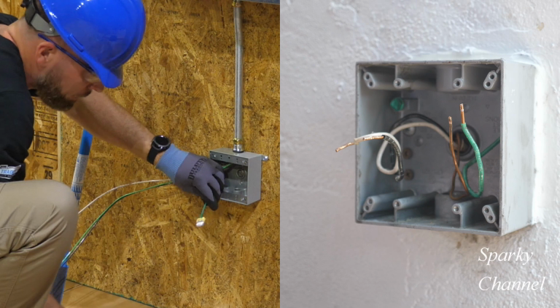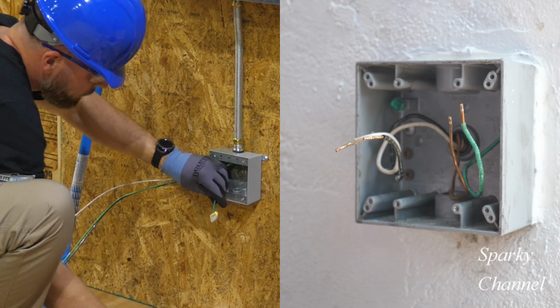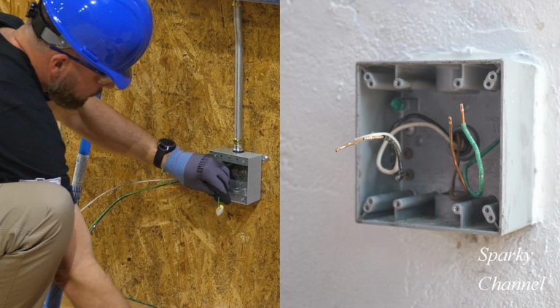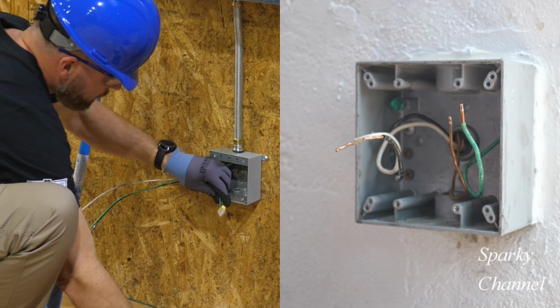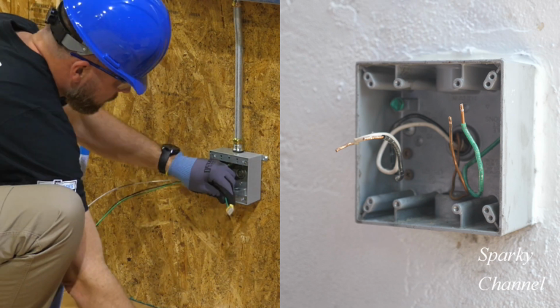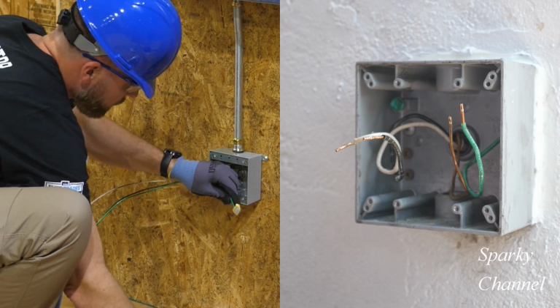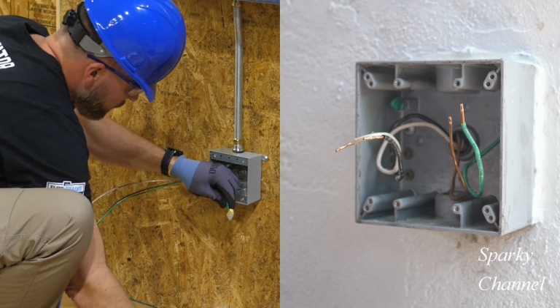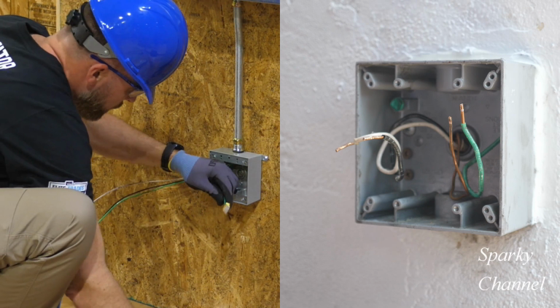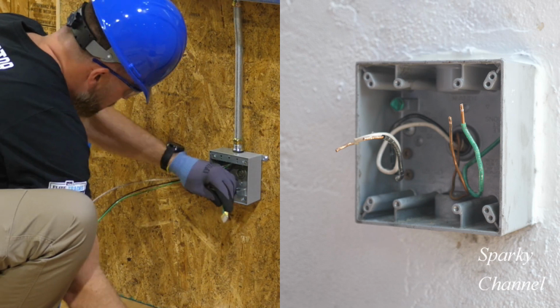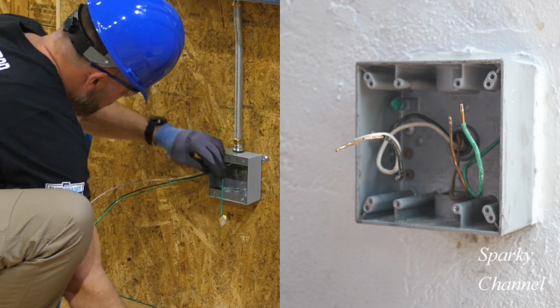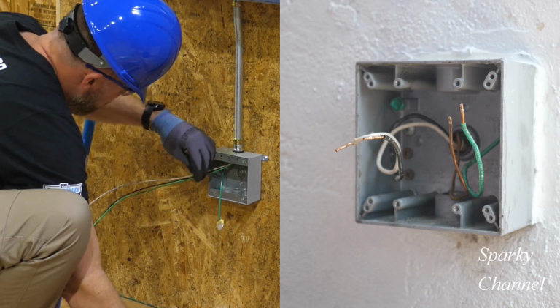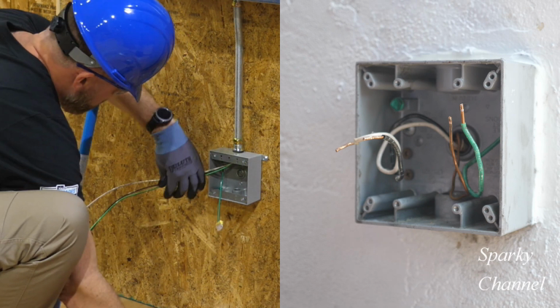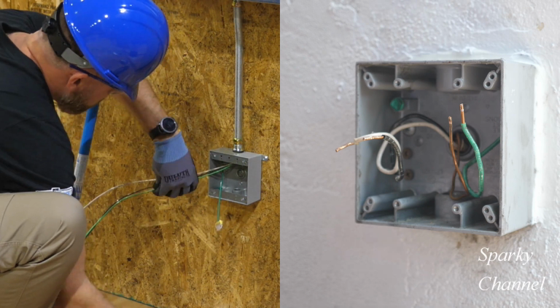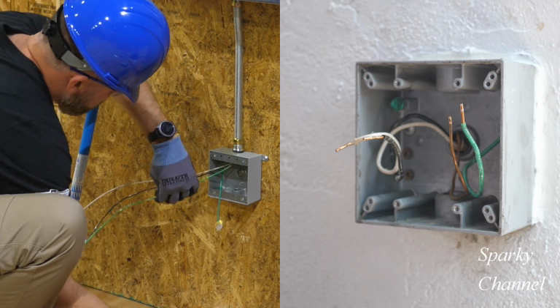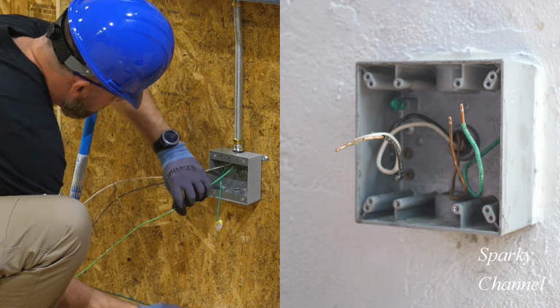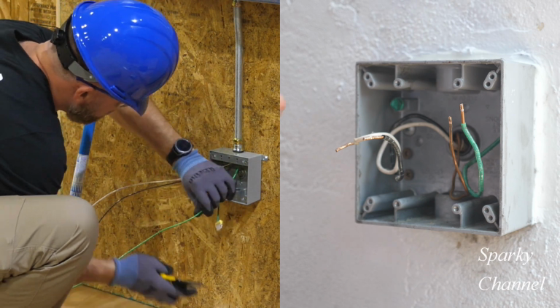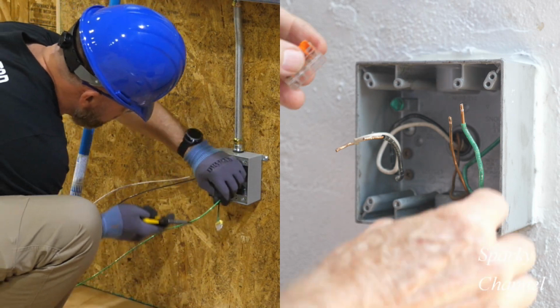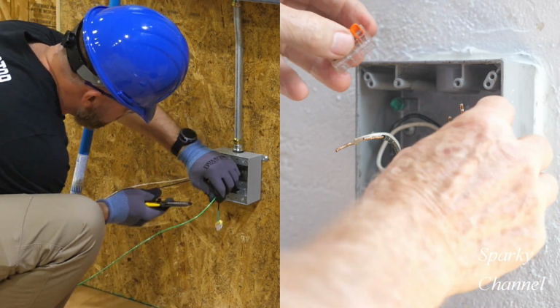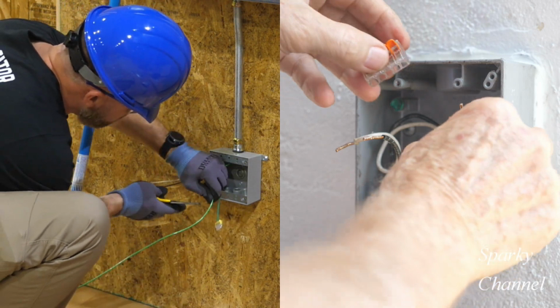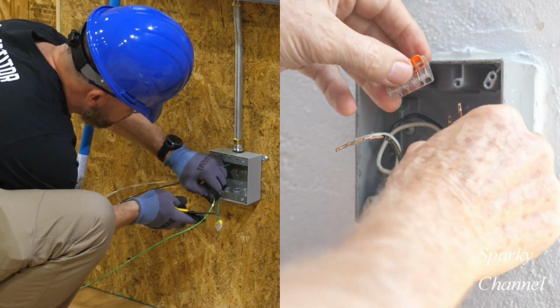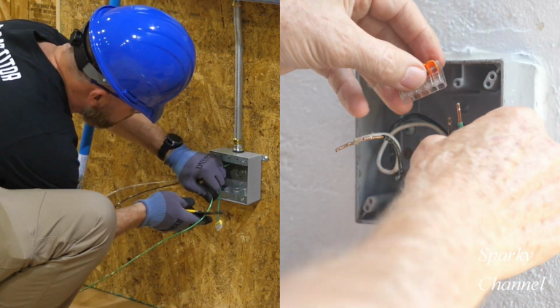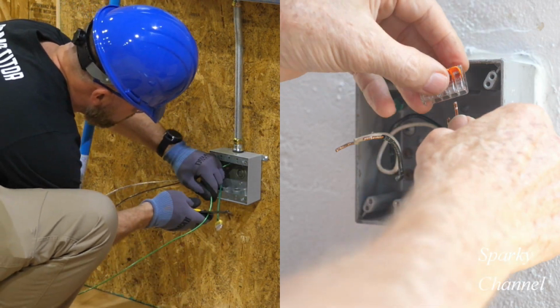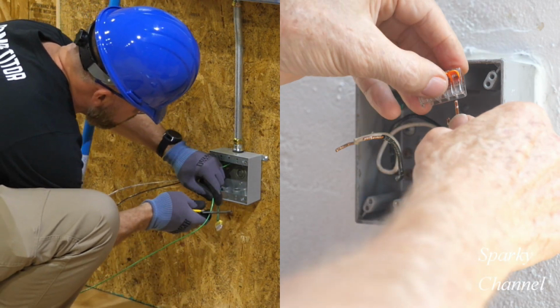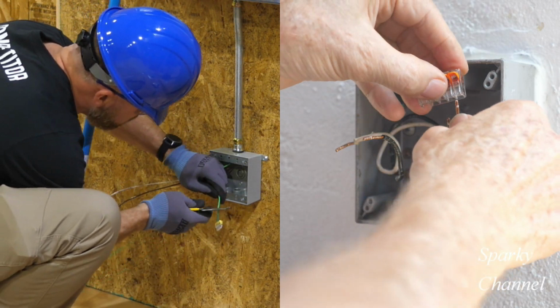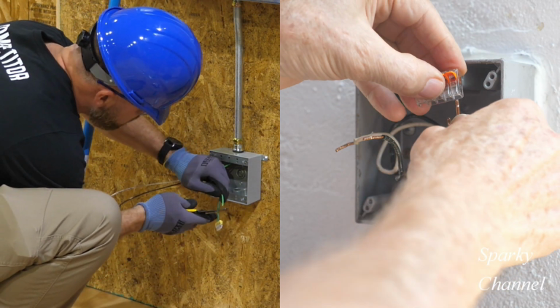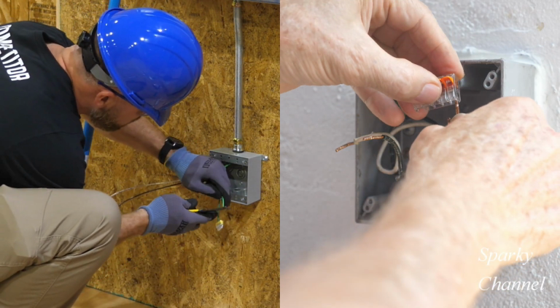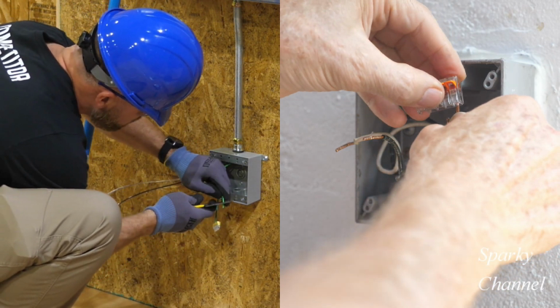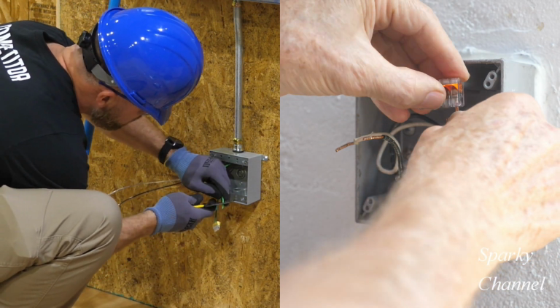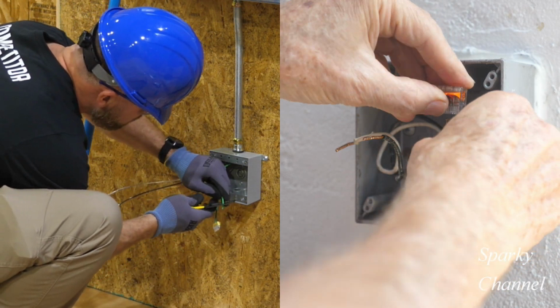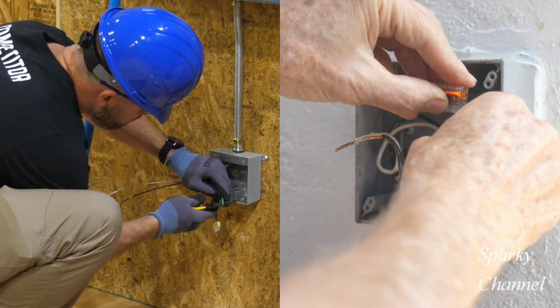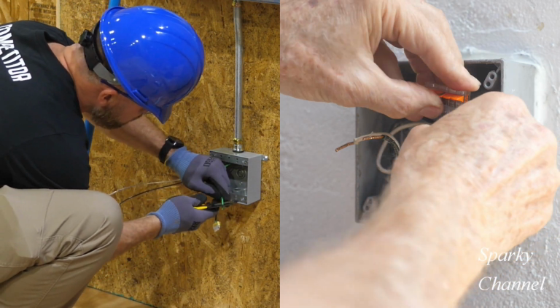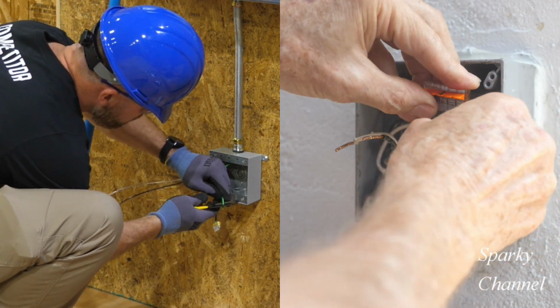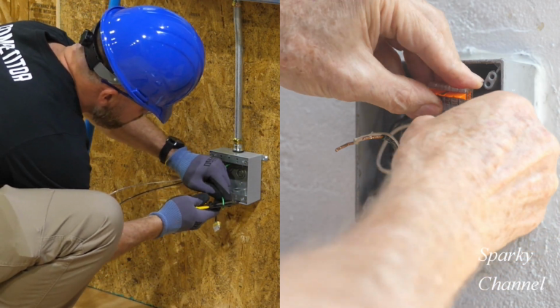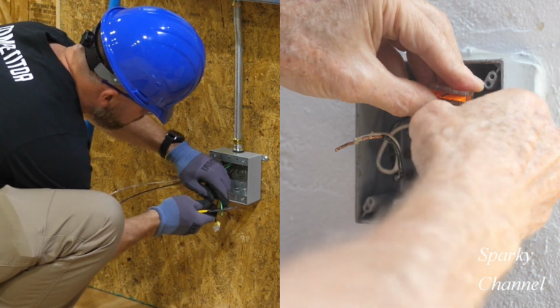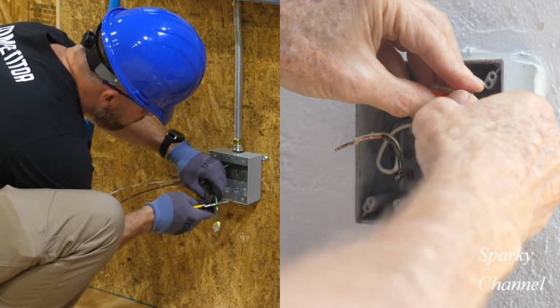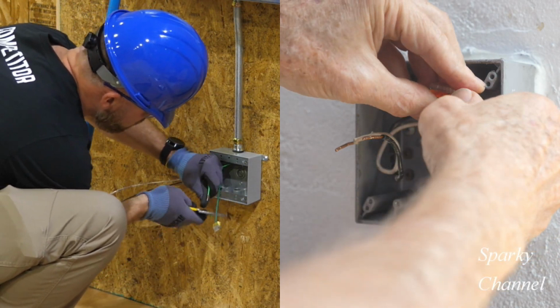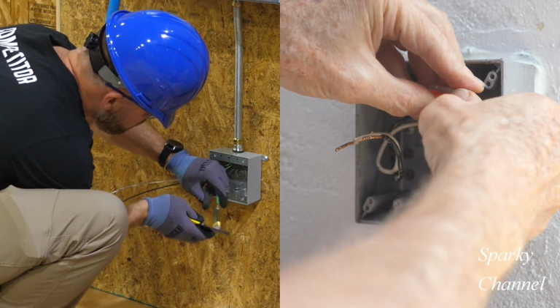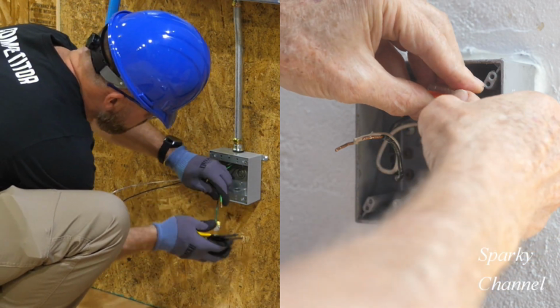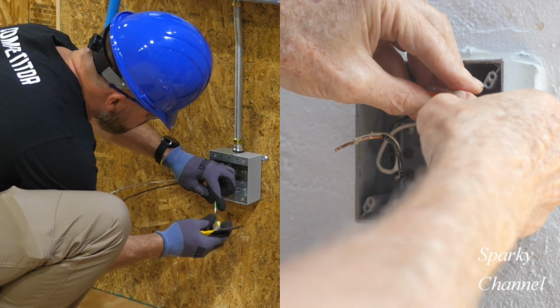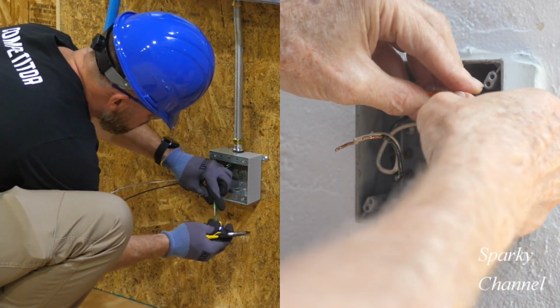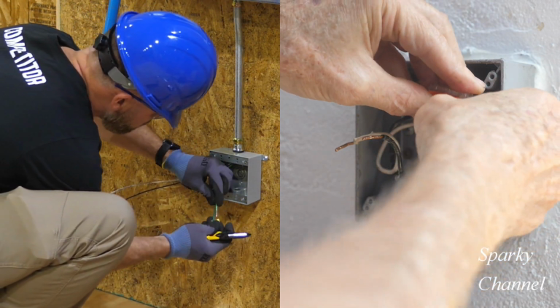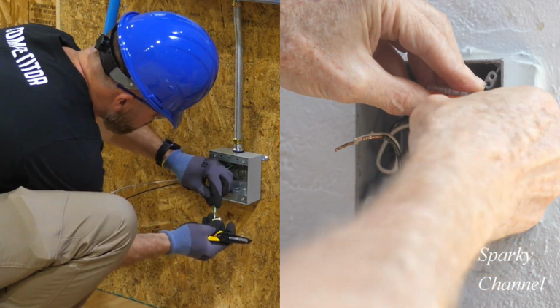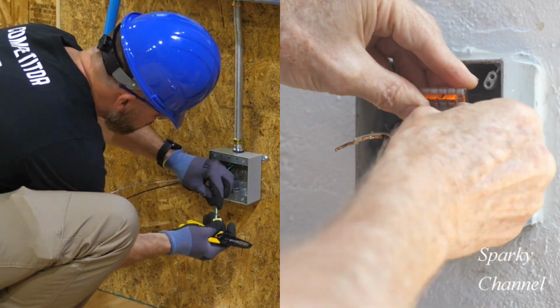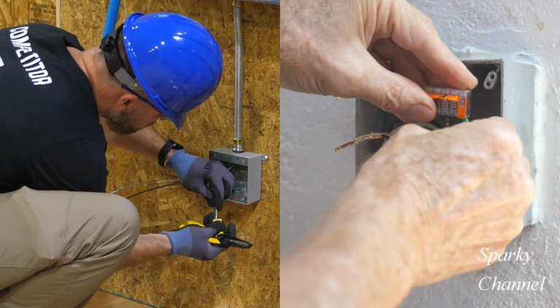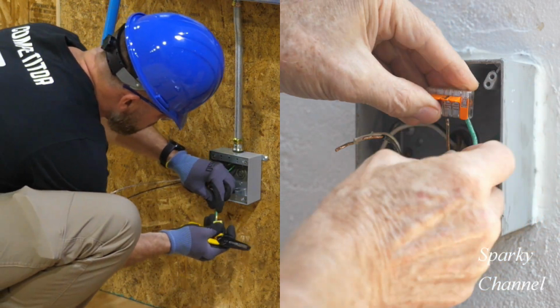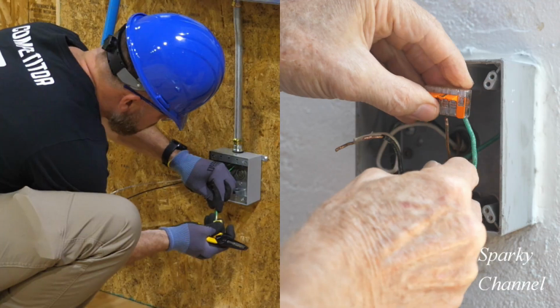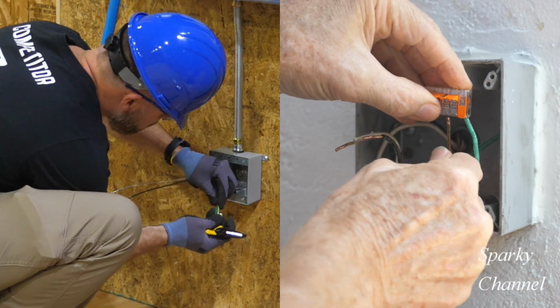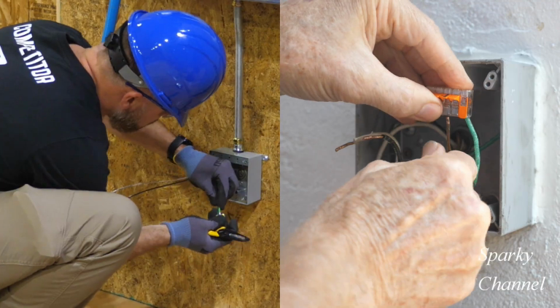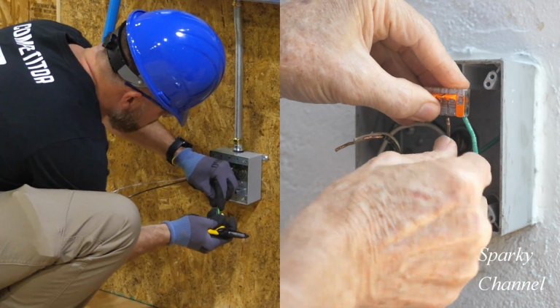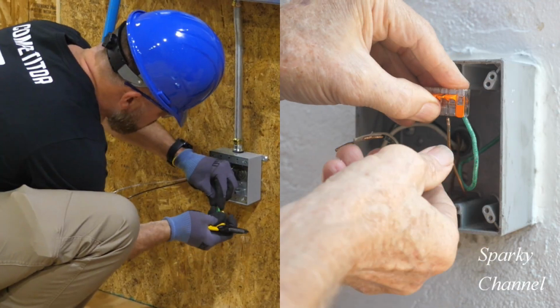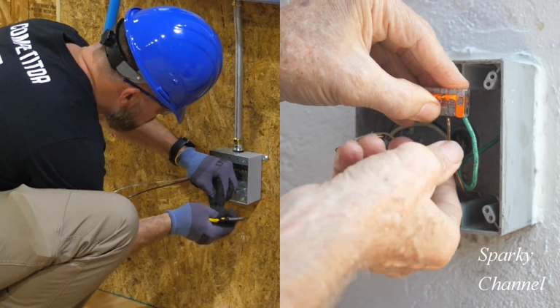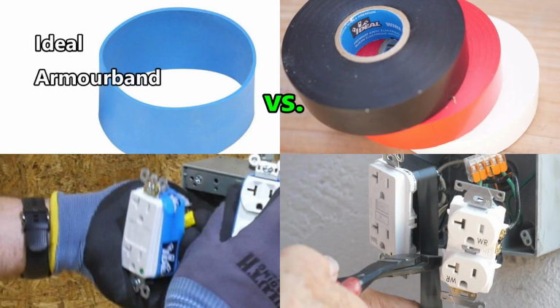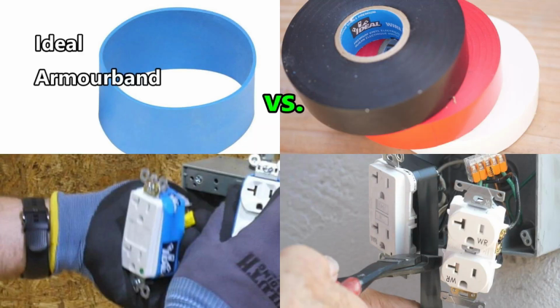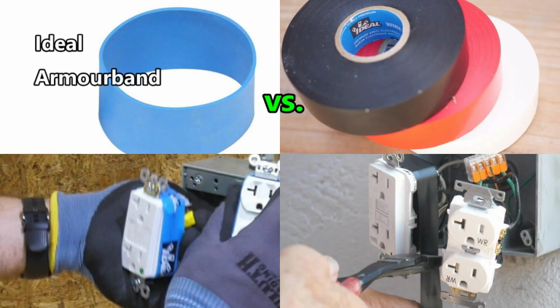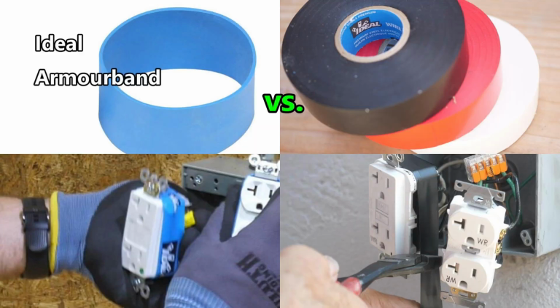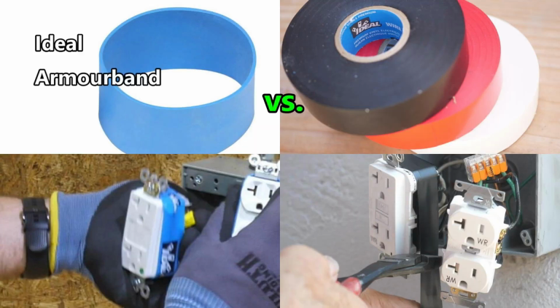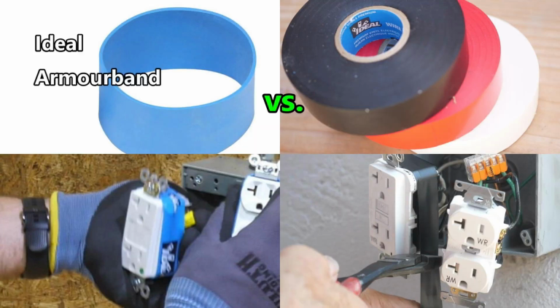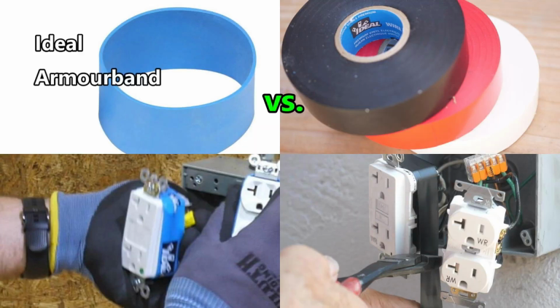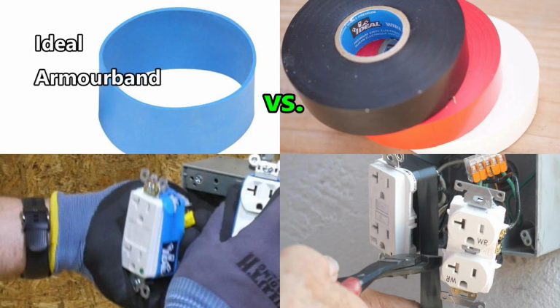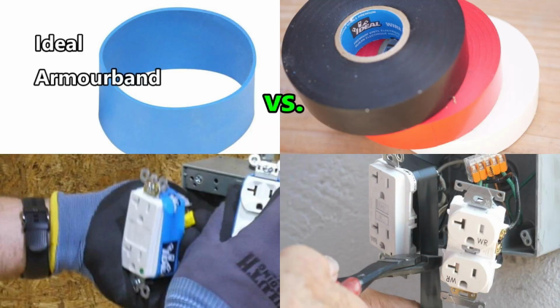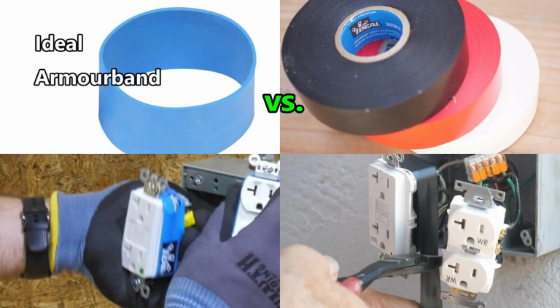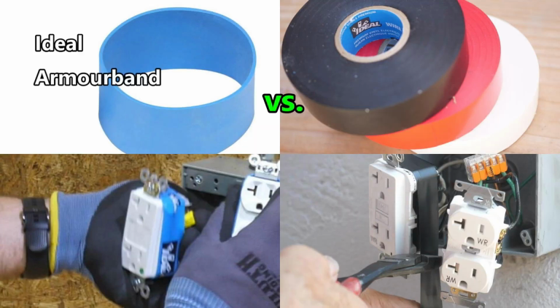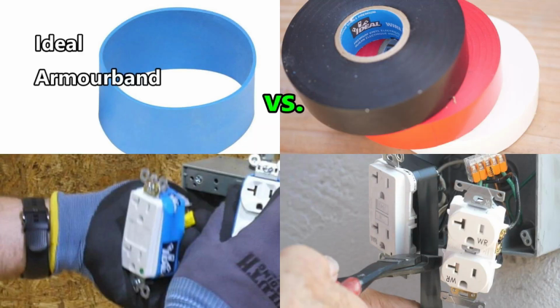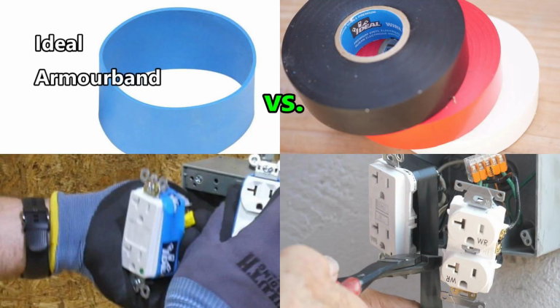Hi, this is Bill for Sparky Channel, and today I'd like to compare ideal armor band insulating wrap to black electrical tape.